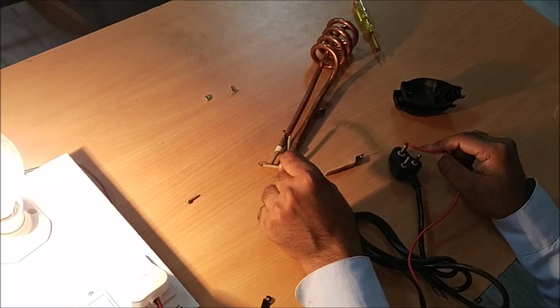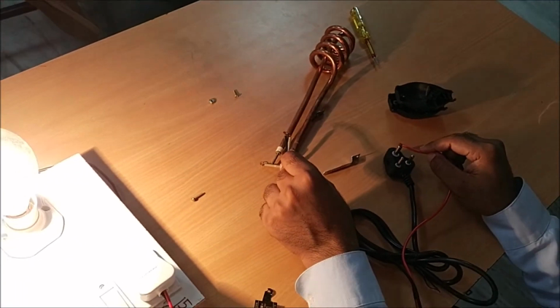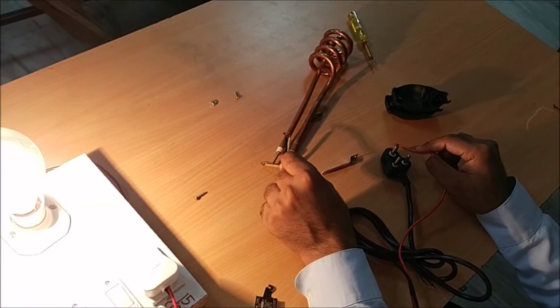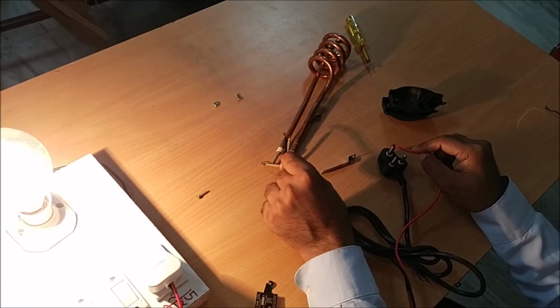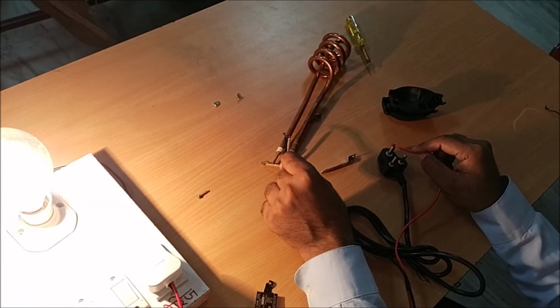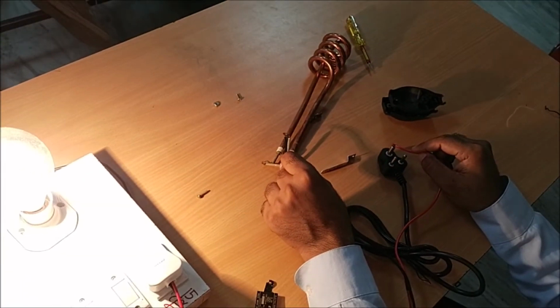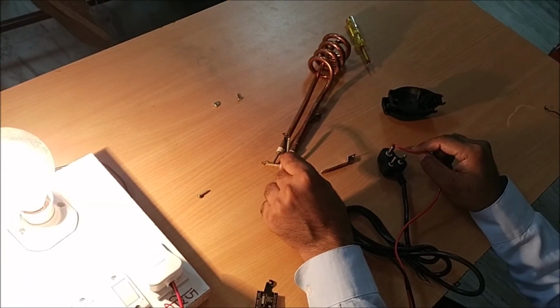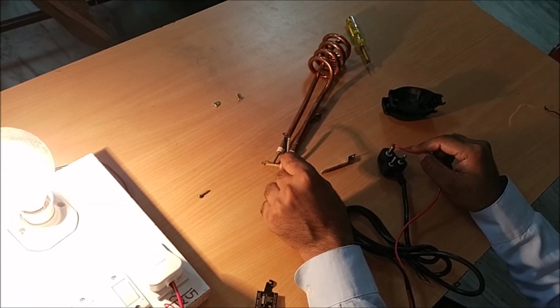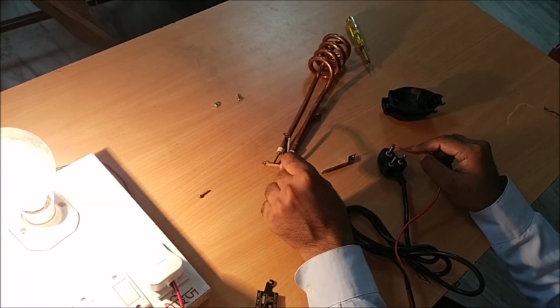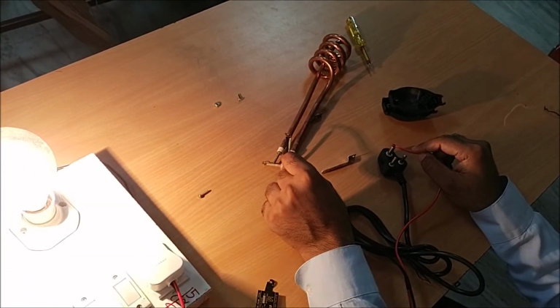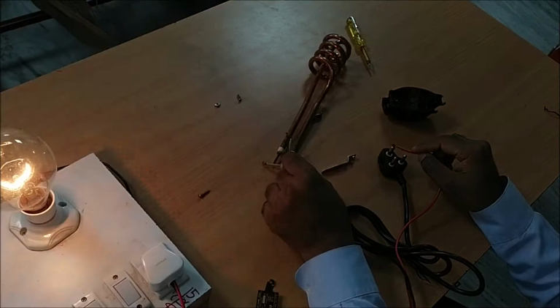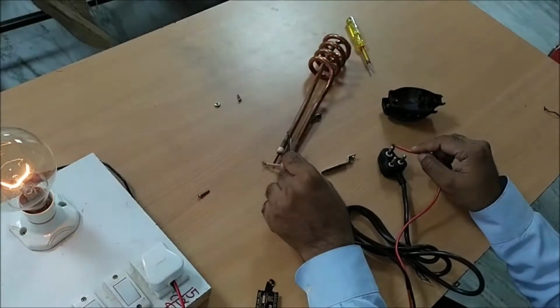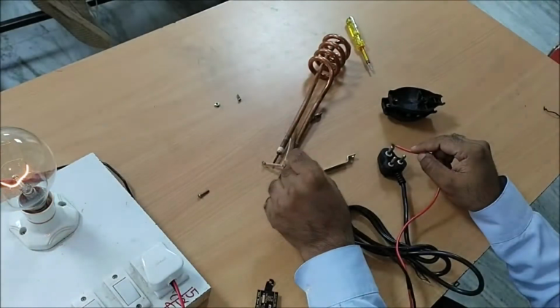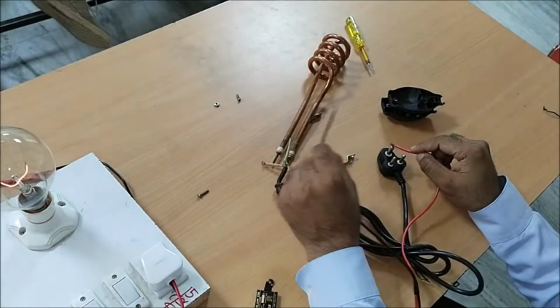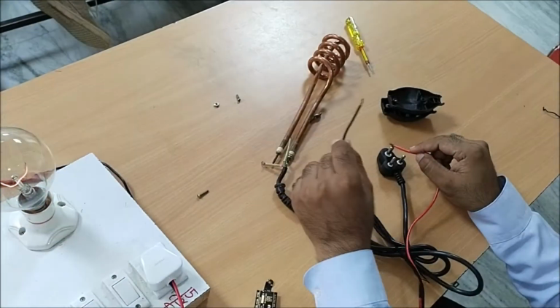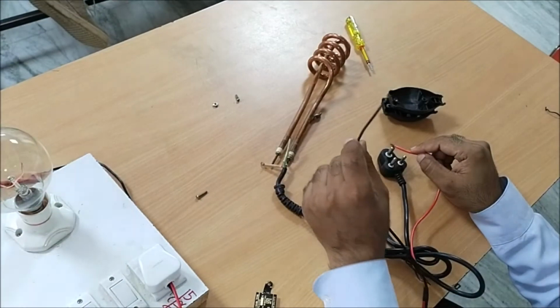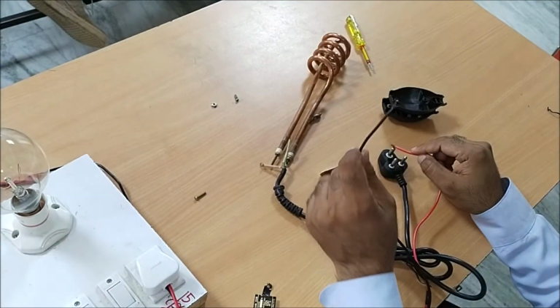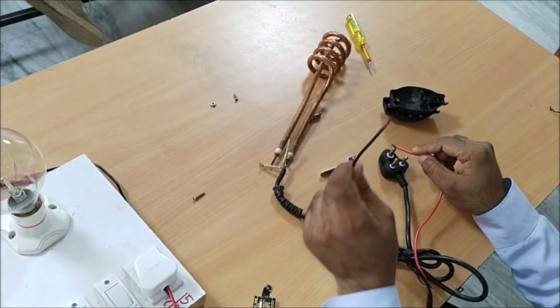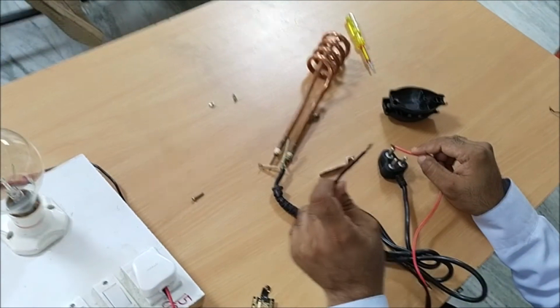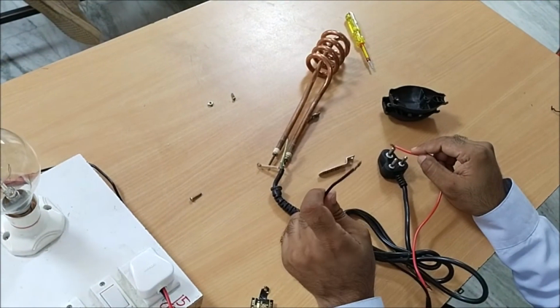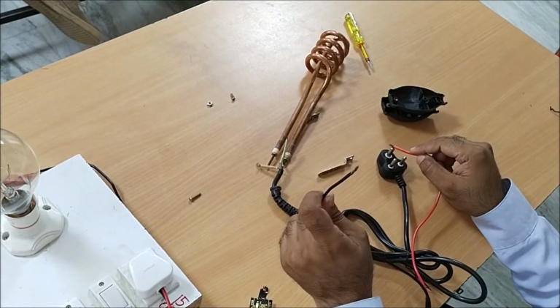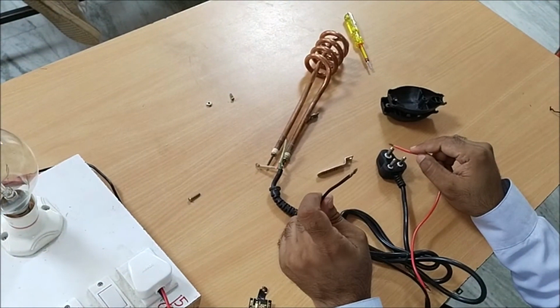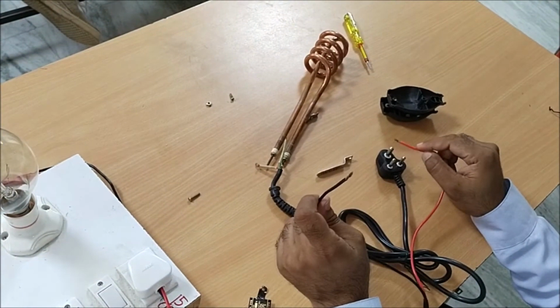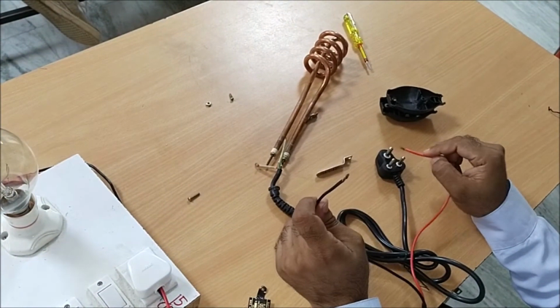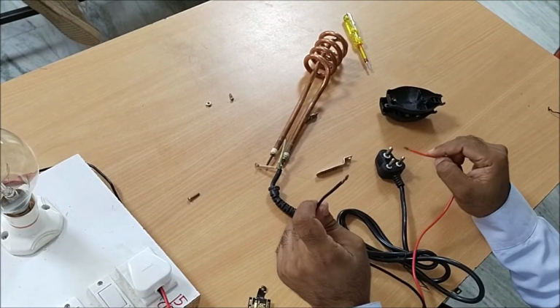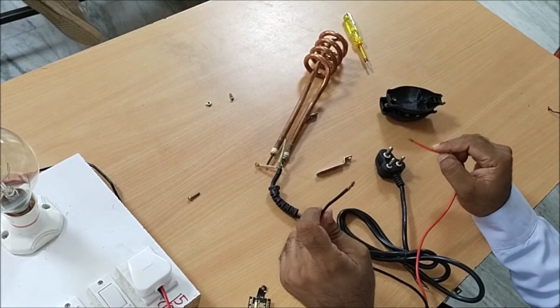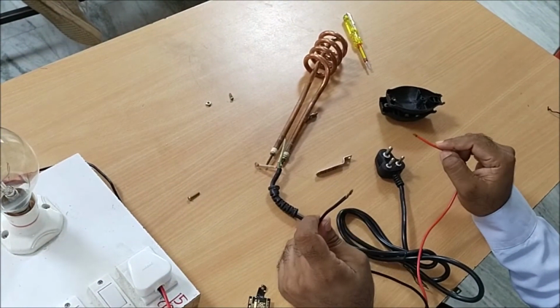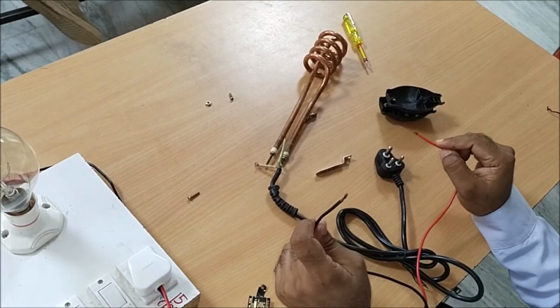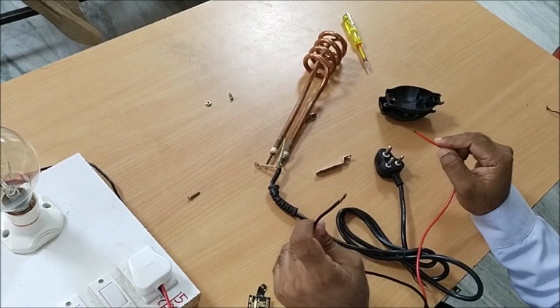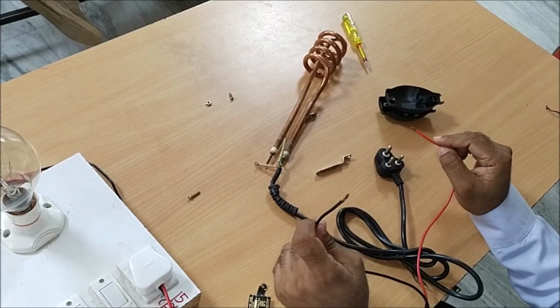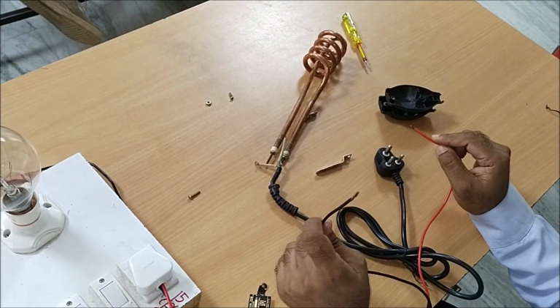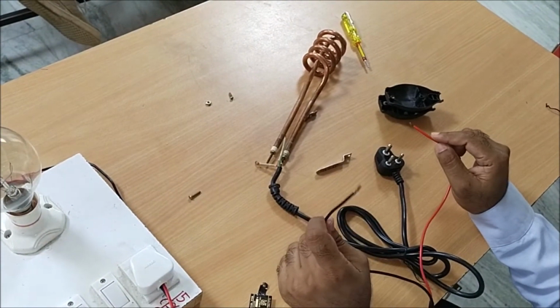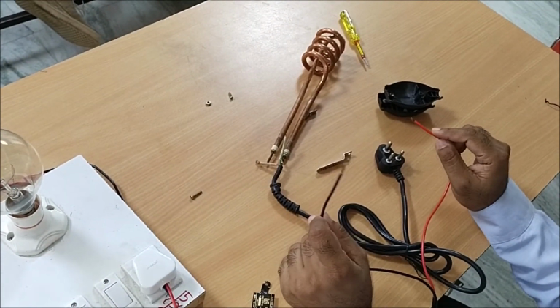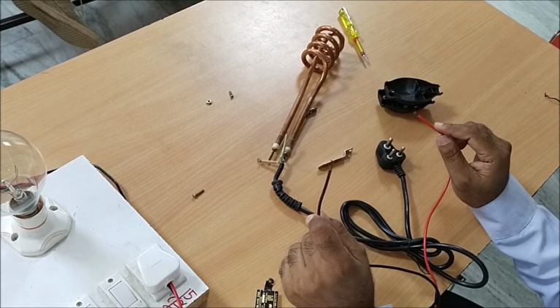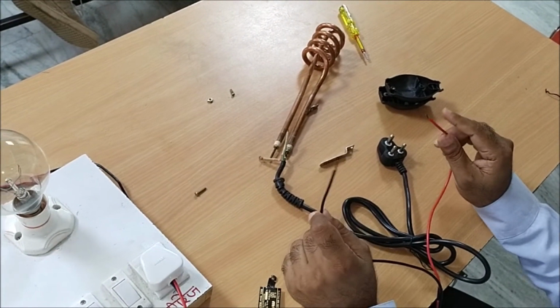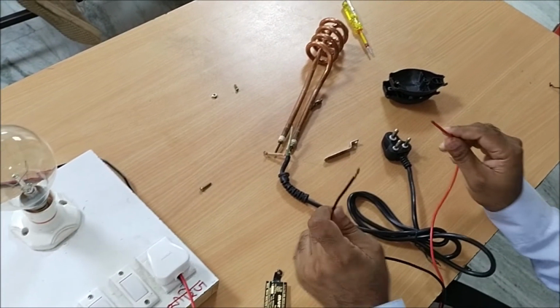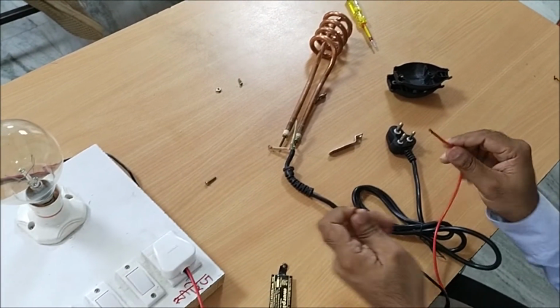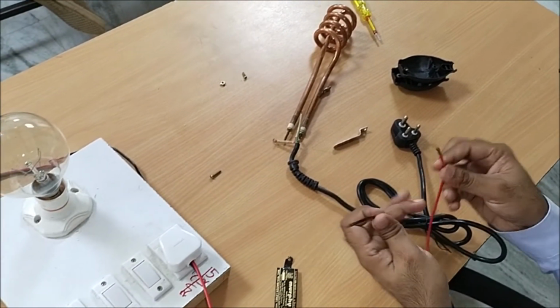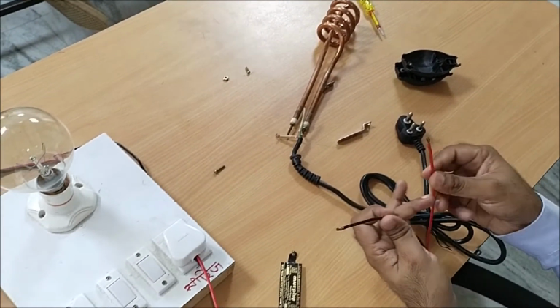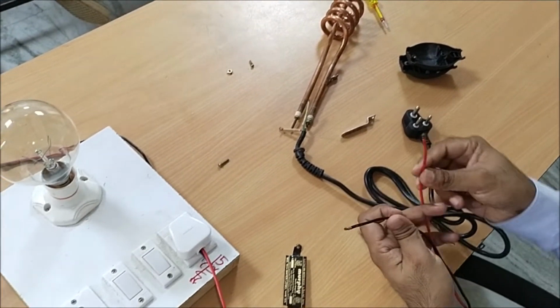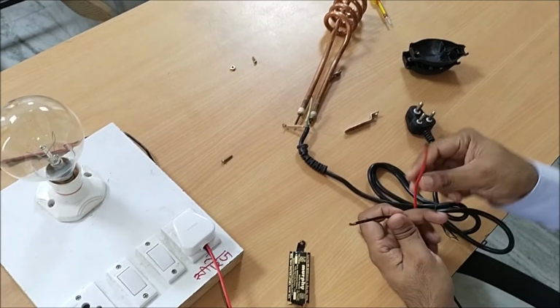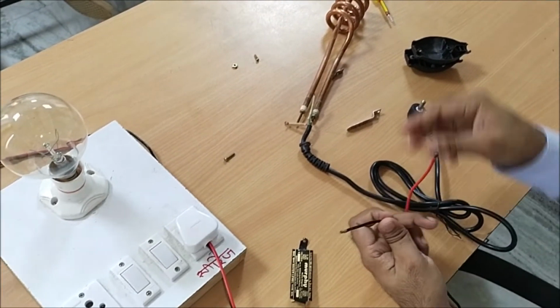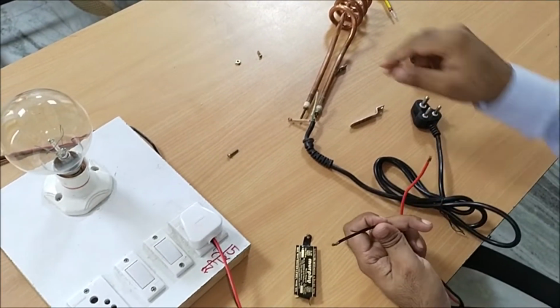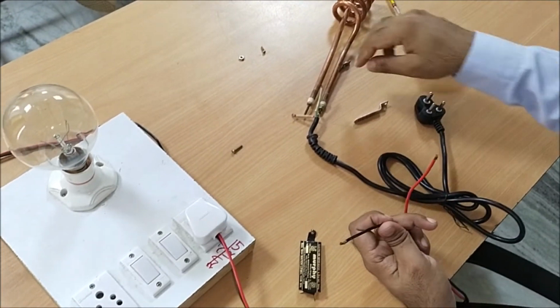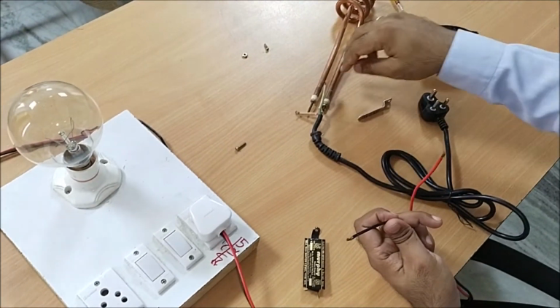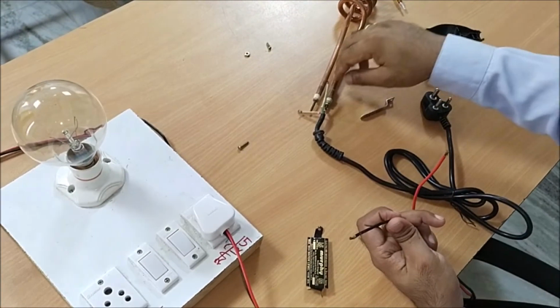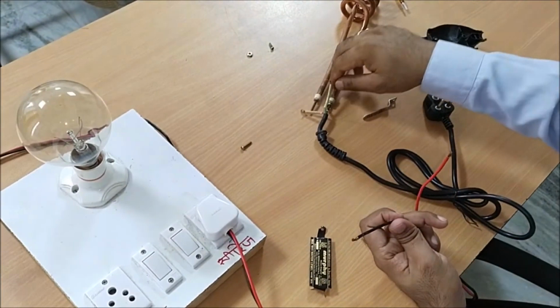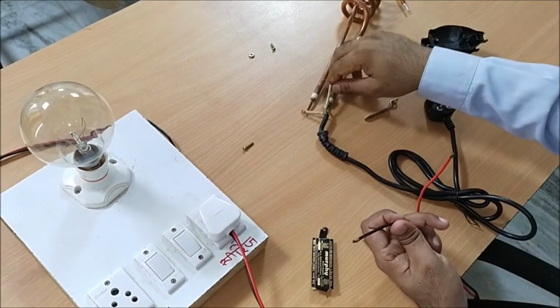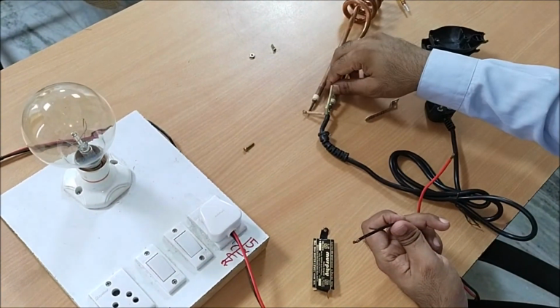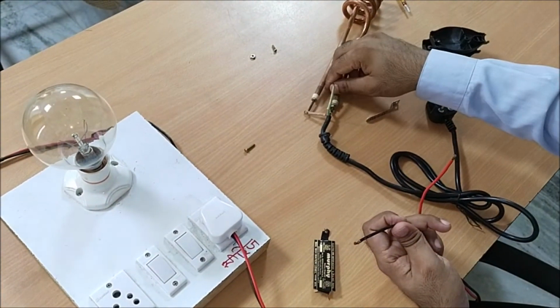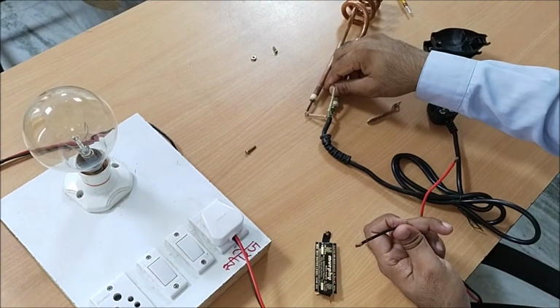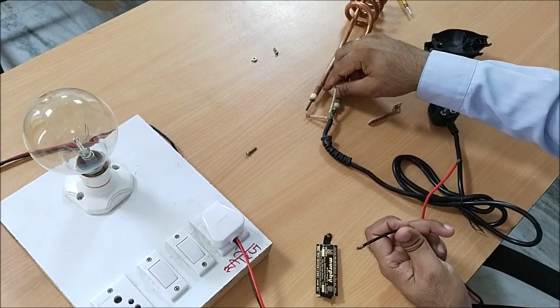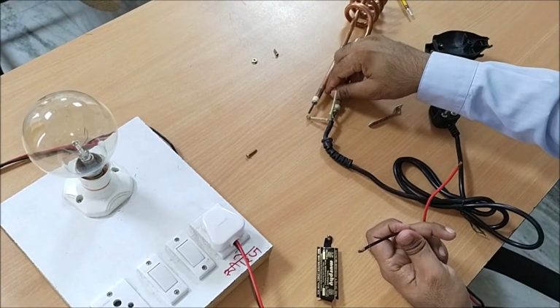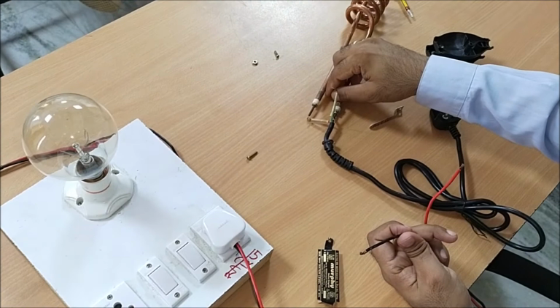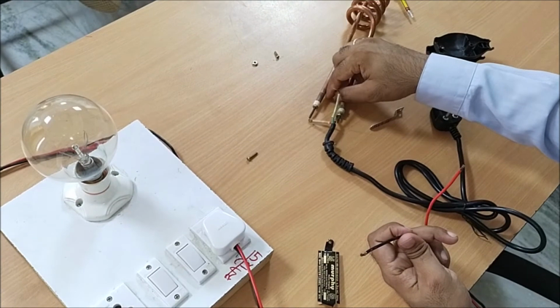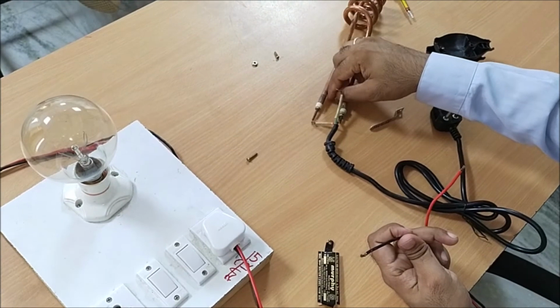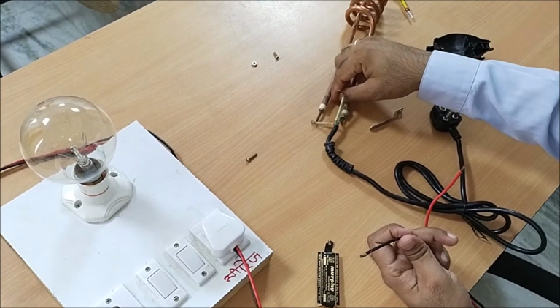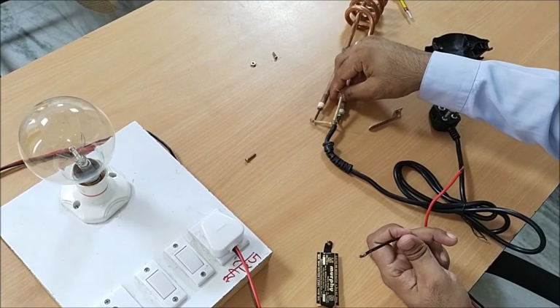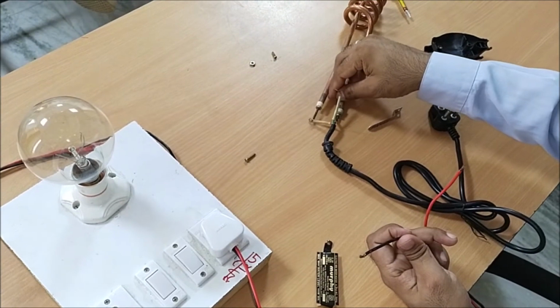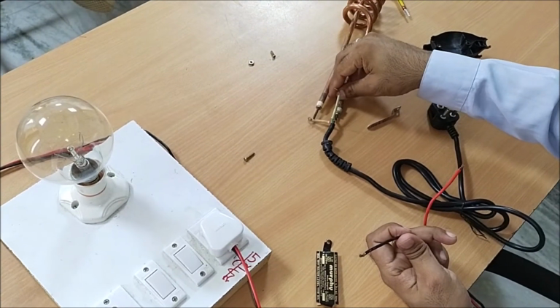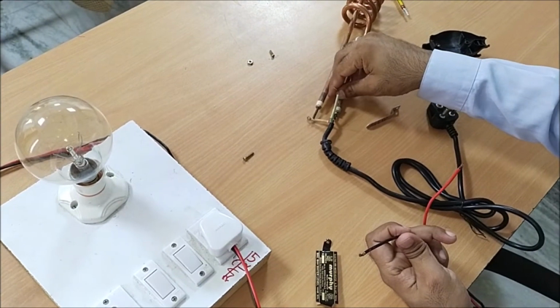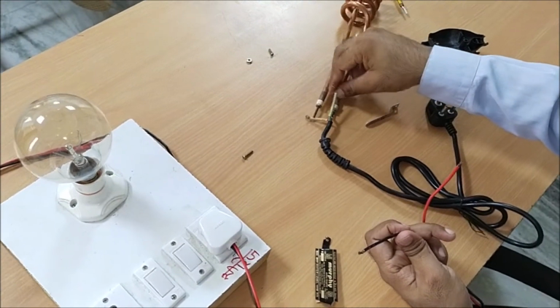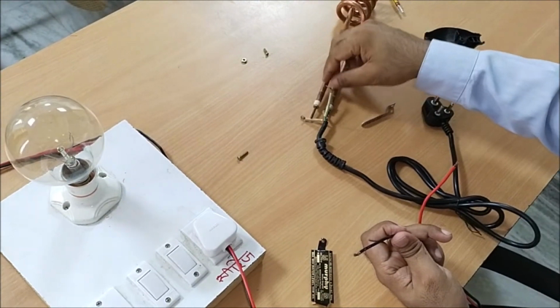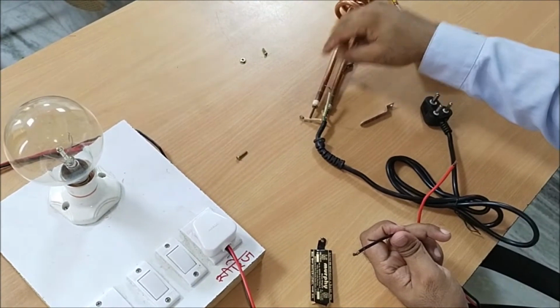The lamp is used. It is a cable and supply cable. After this, we have to check the heating rod.